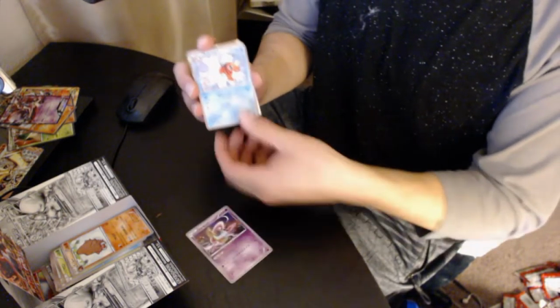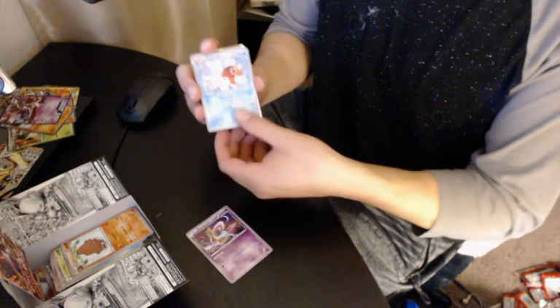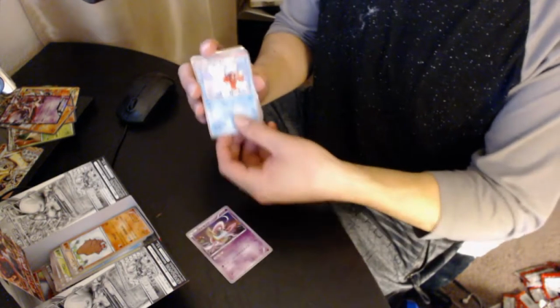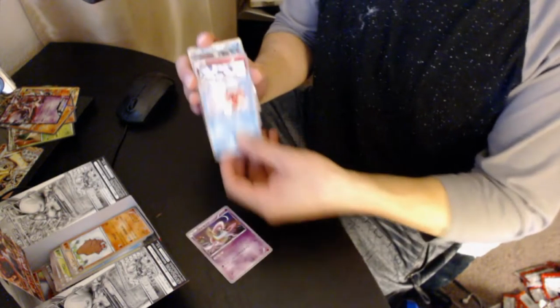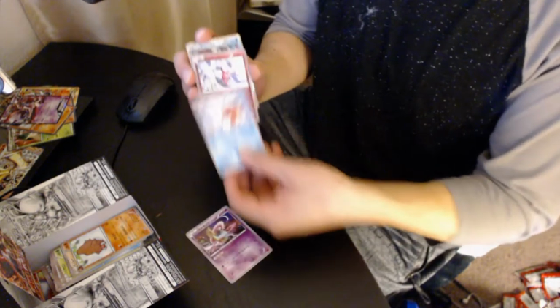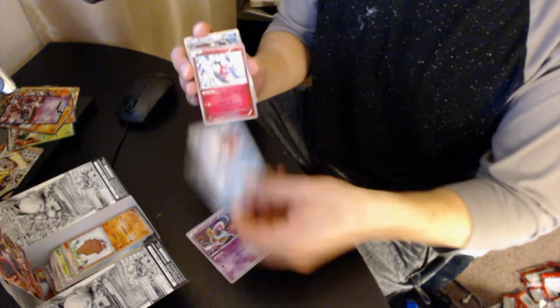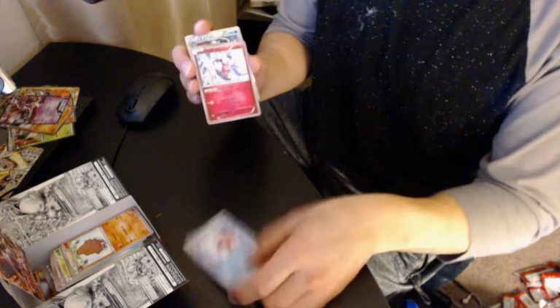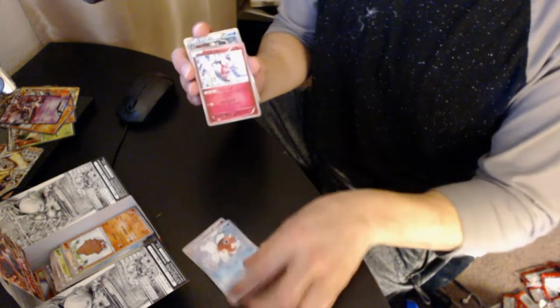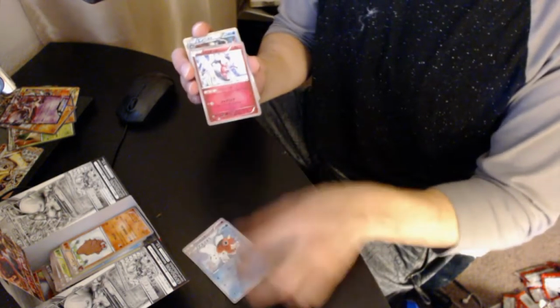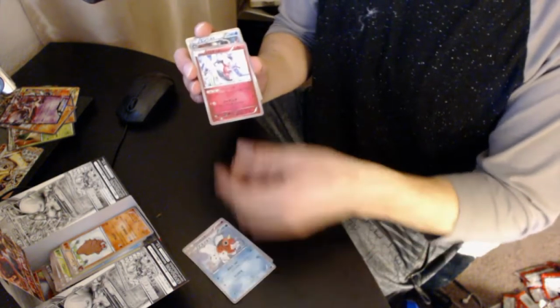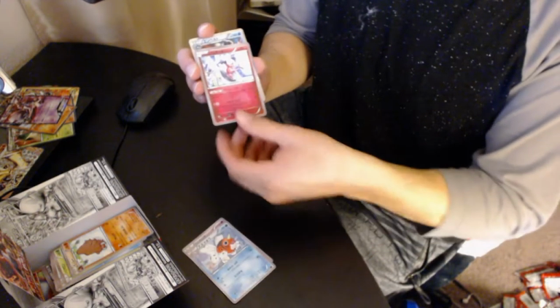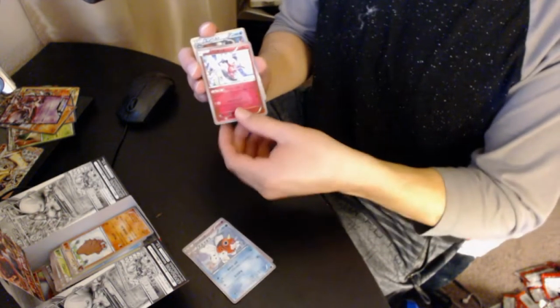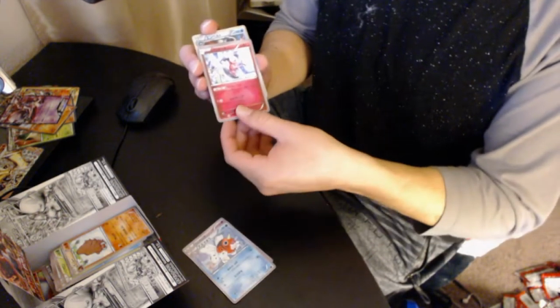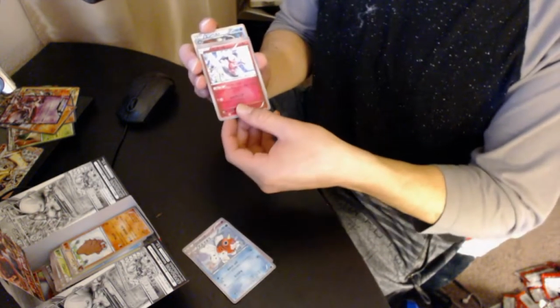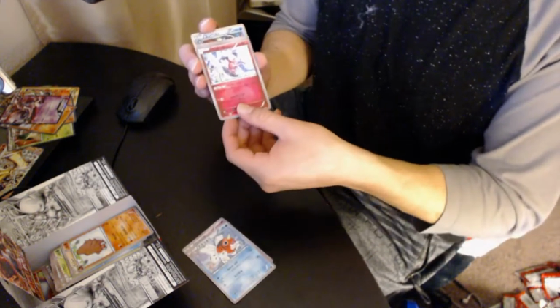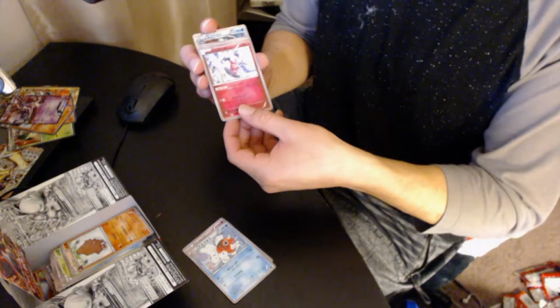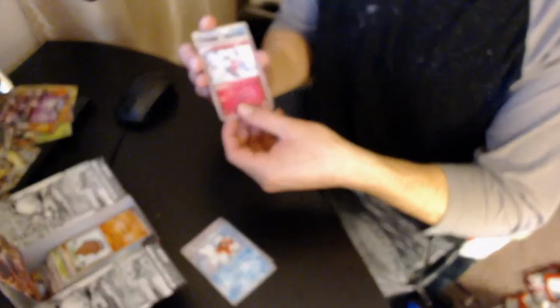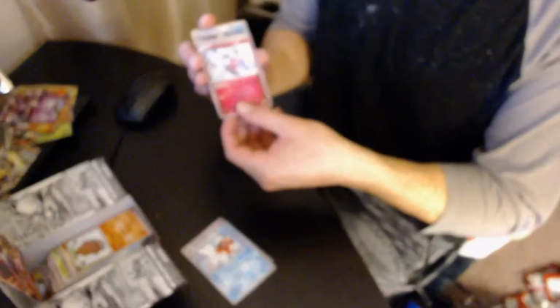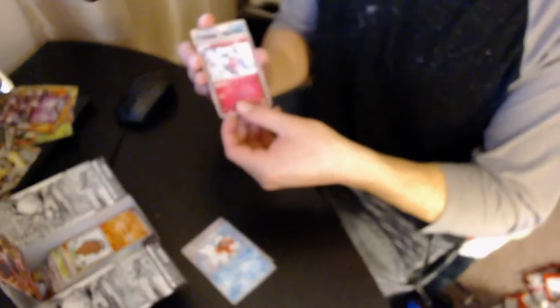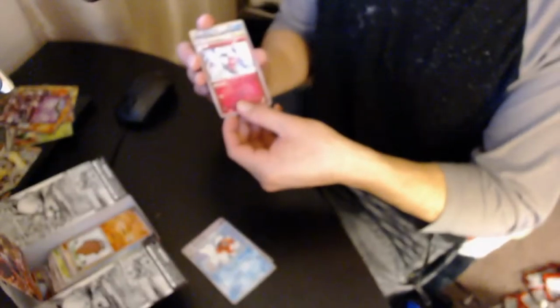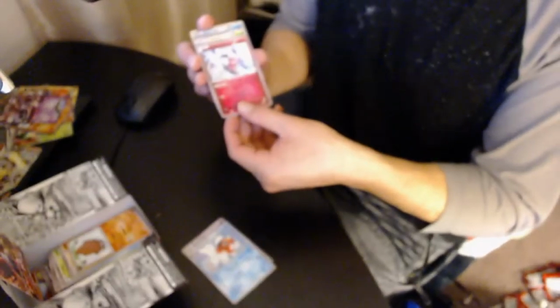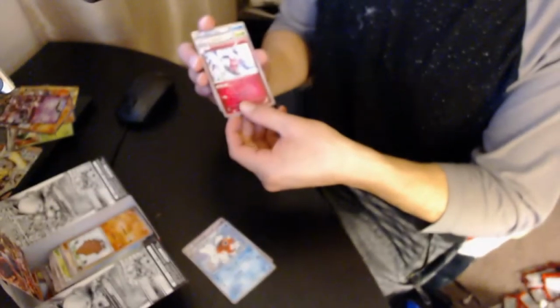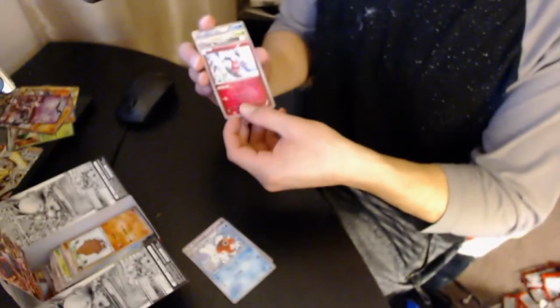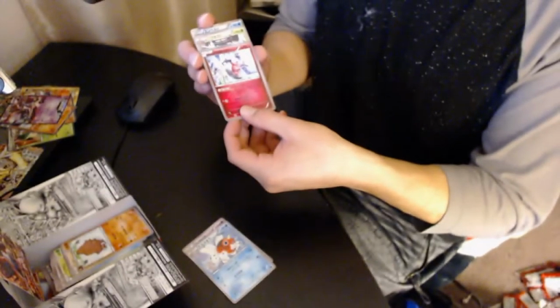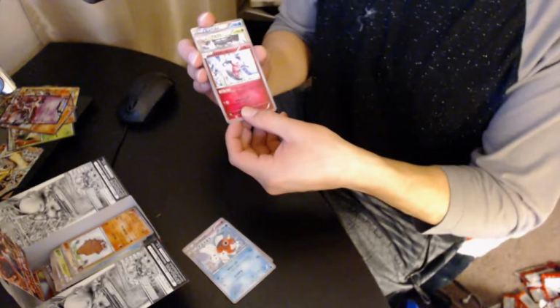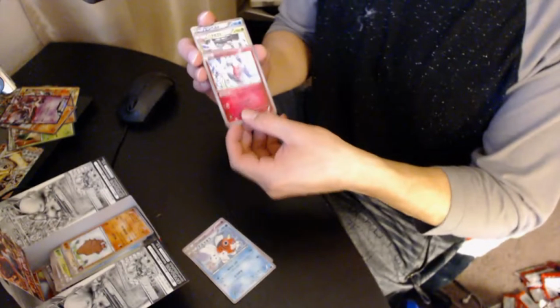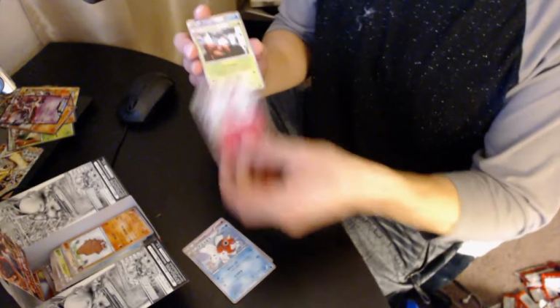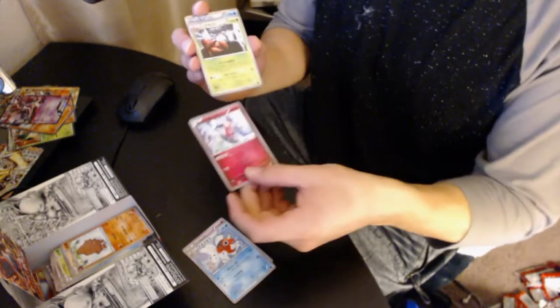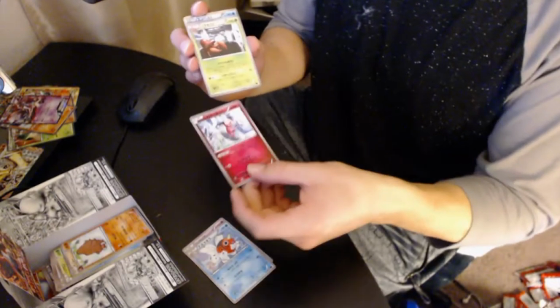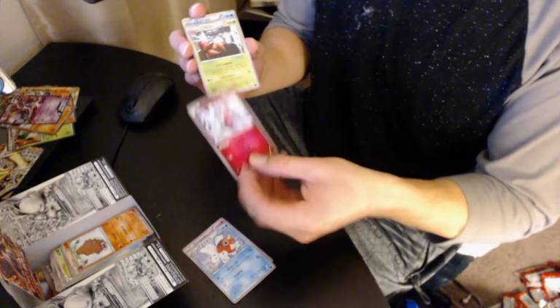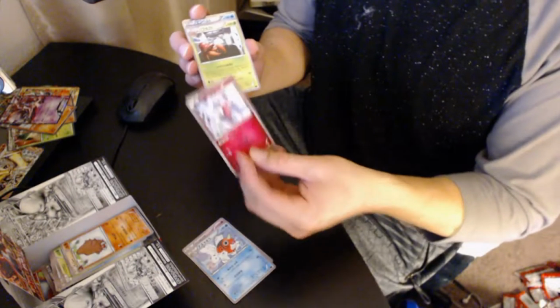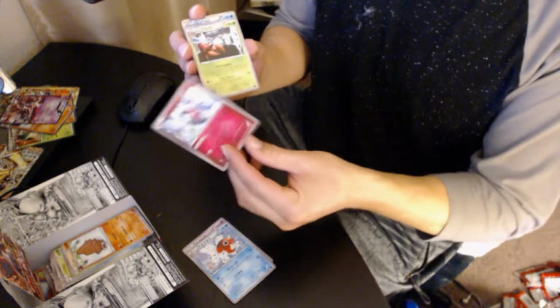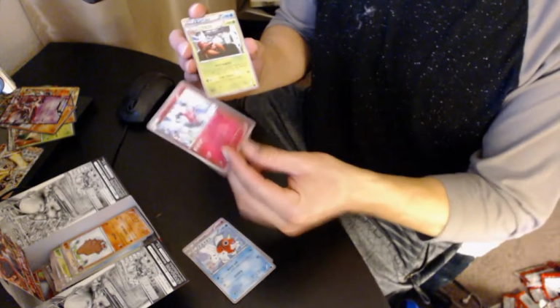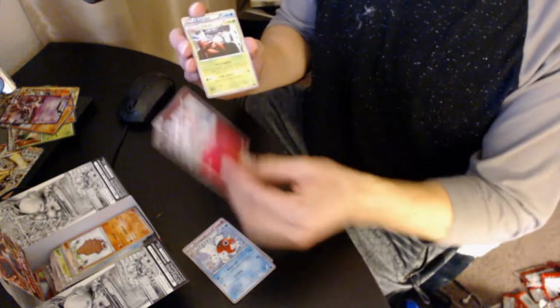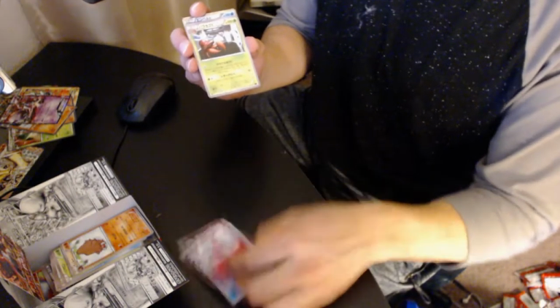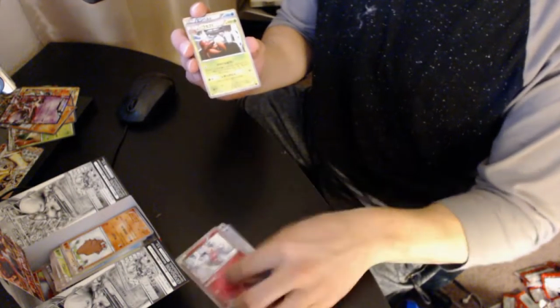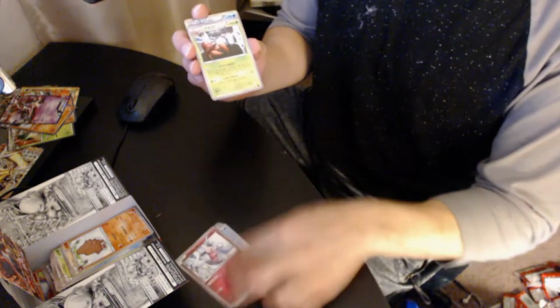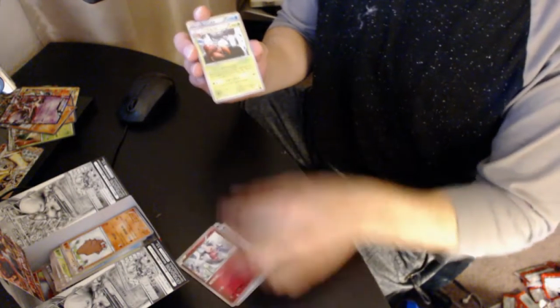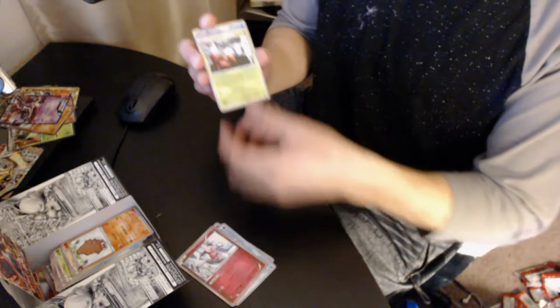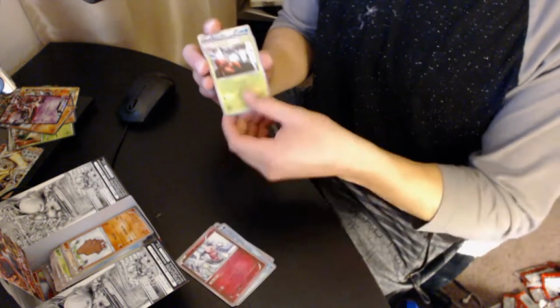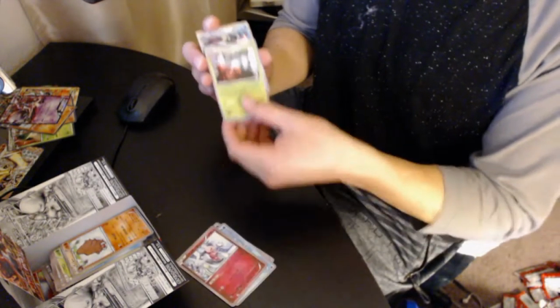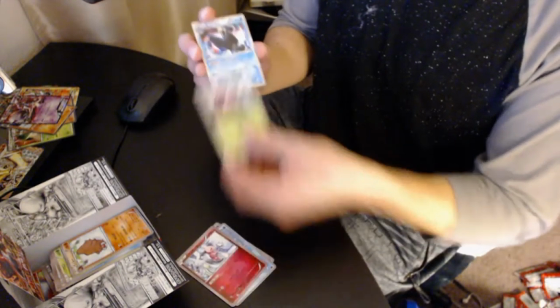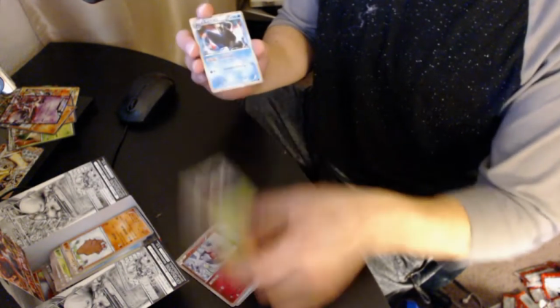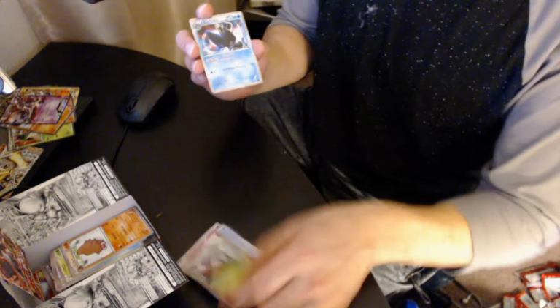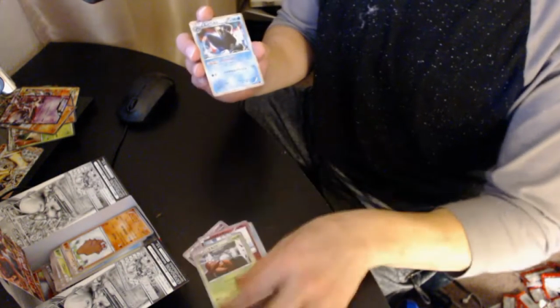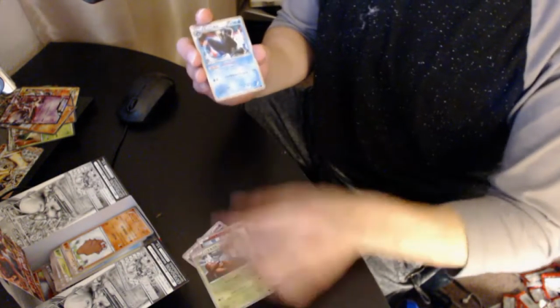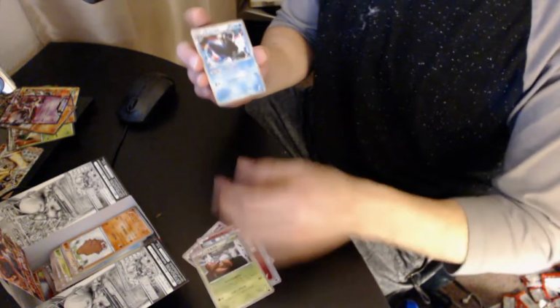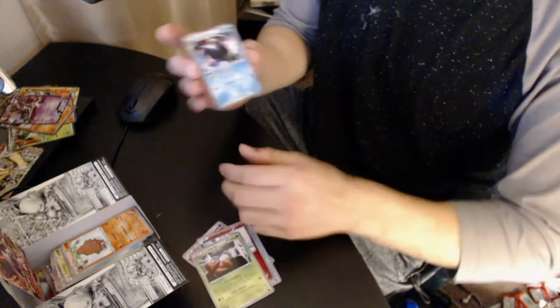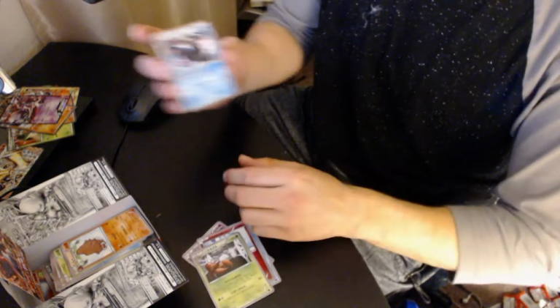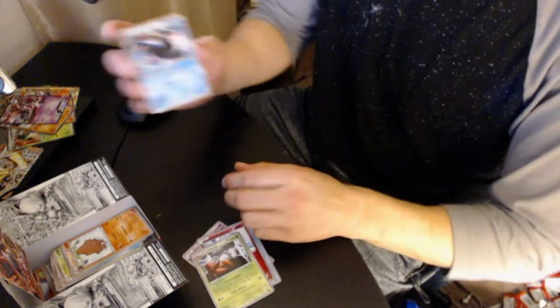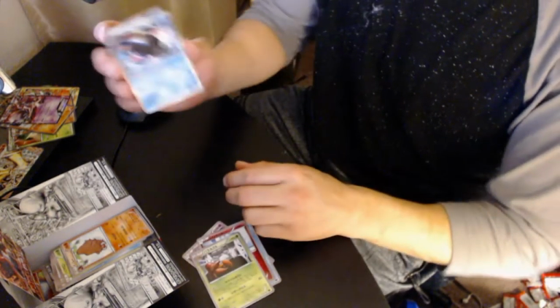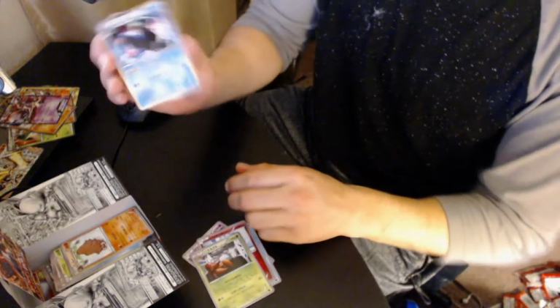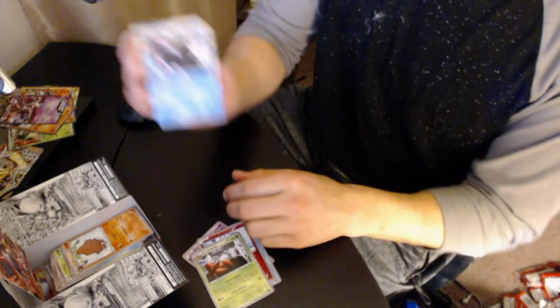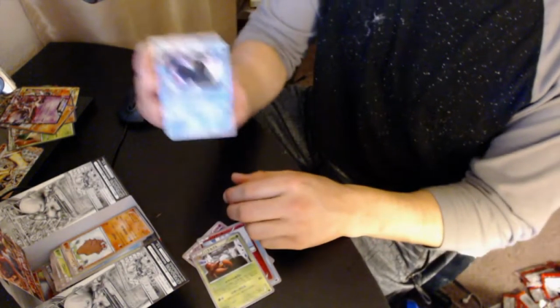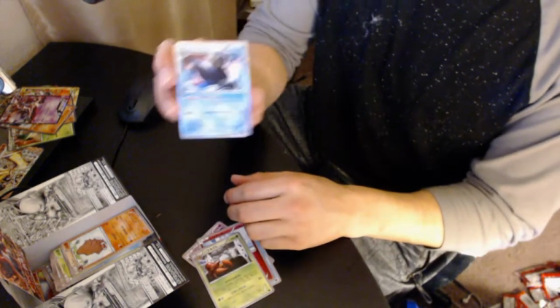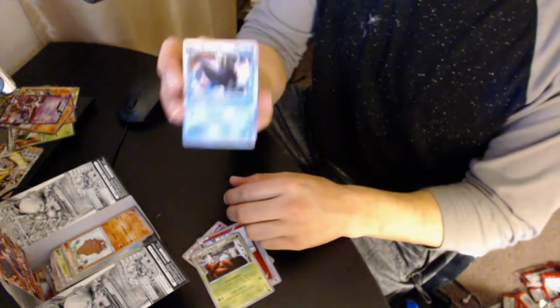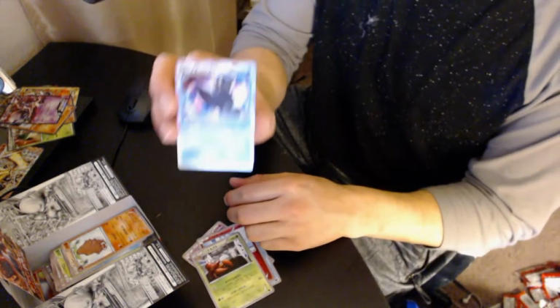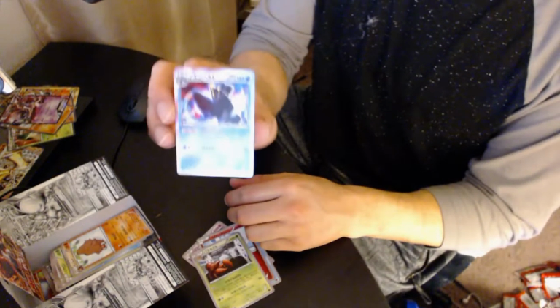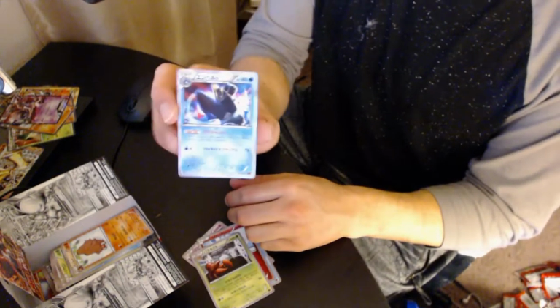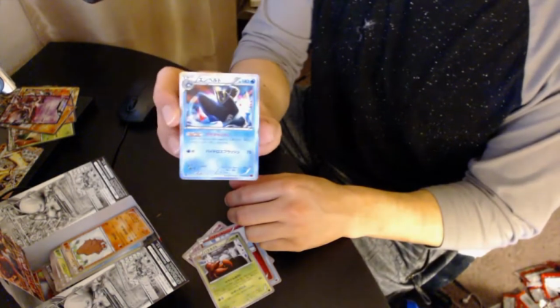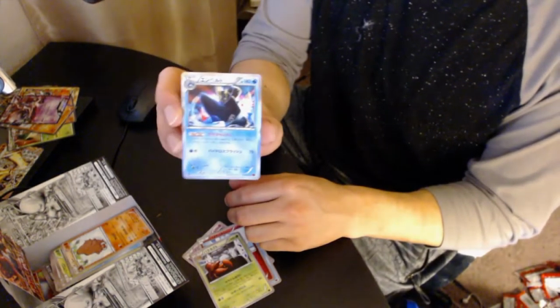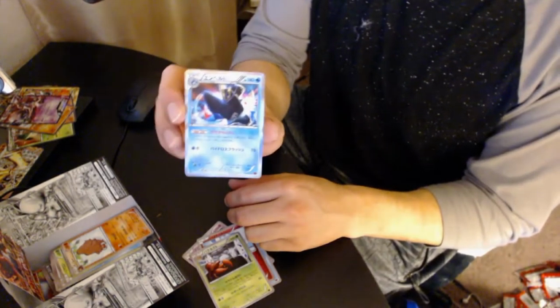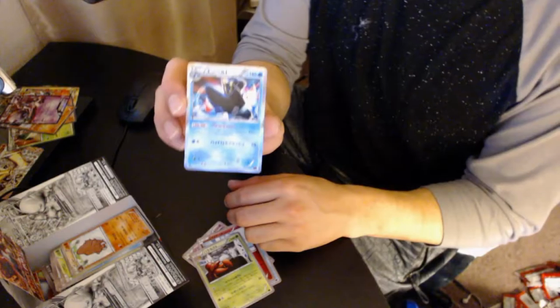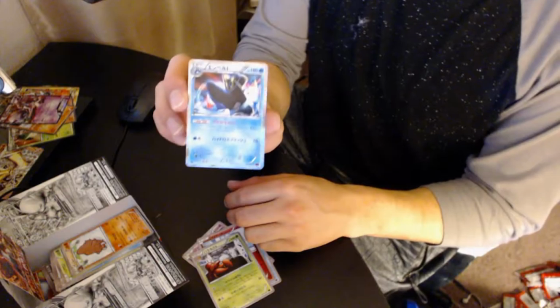Cresselia, Seaking — oh, we got some in the back. Mr. Mime, Parasect, and Empoleon.